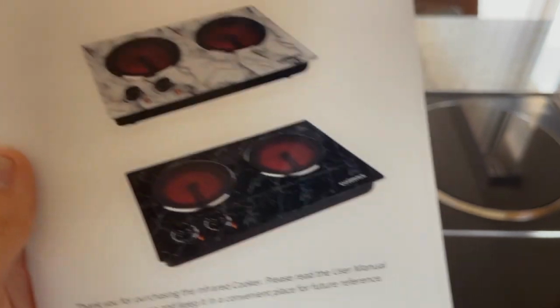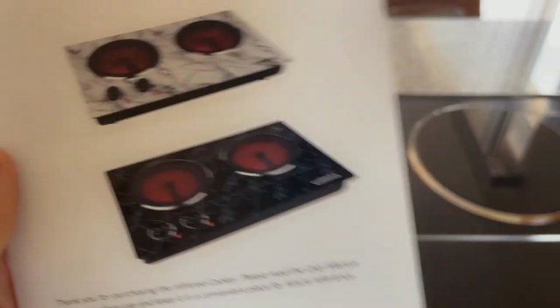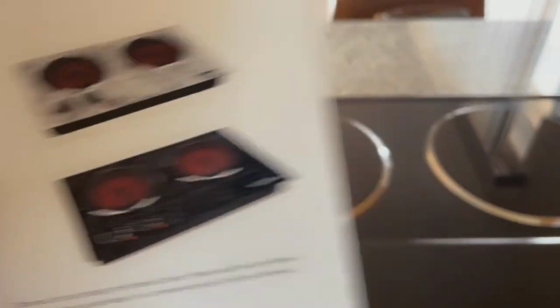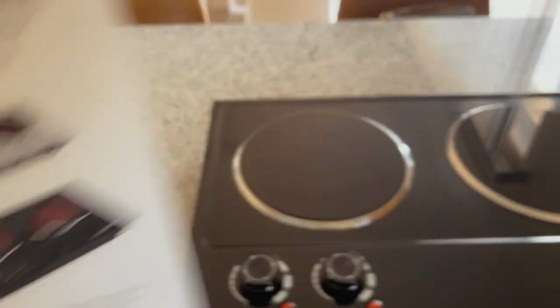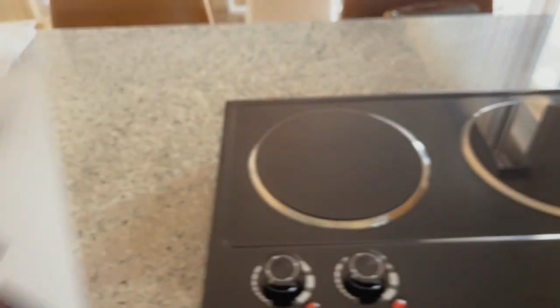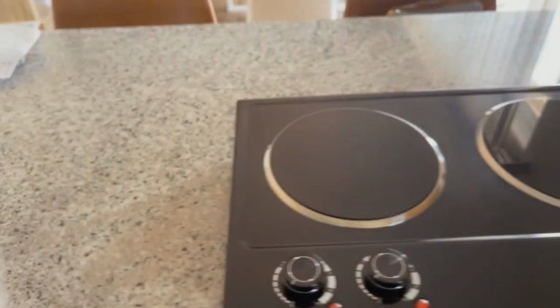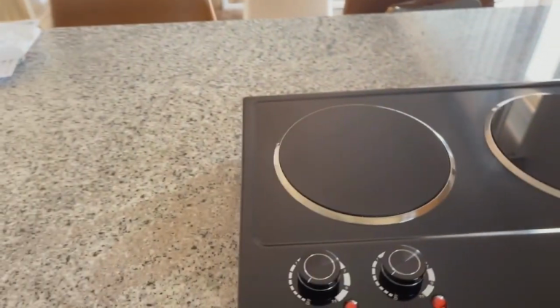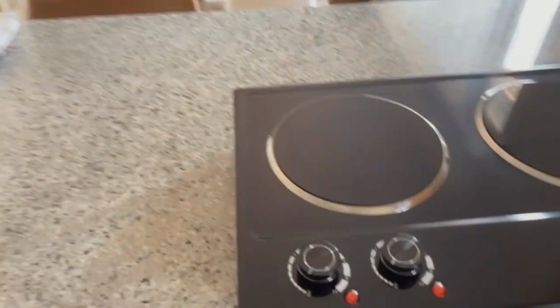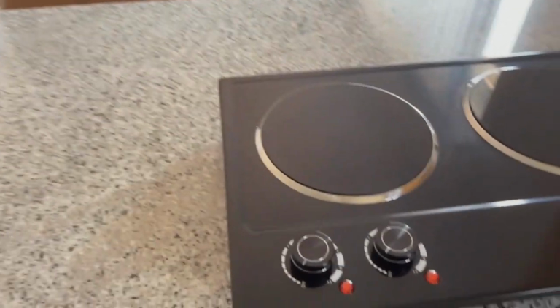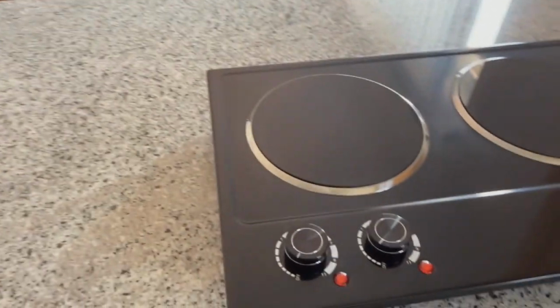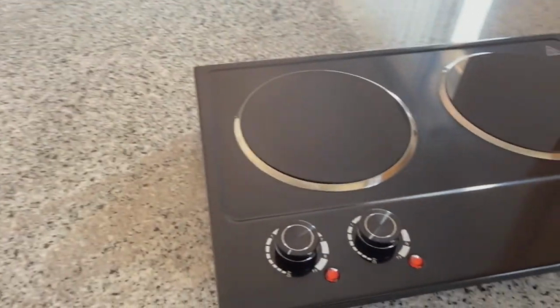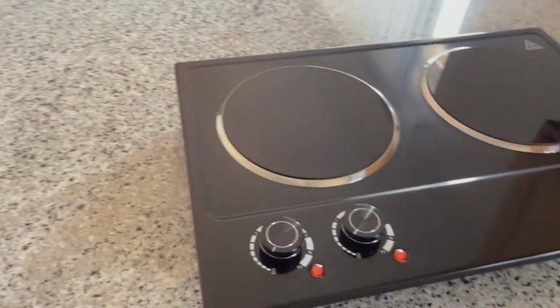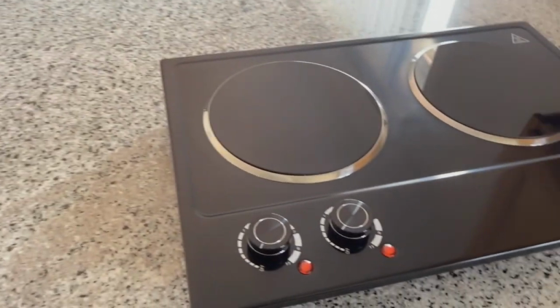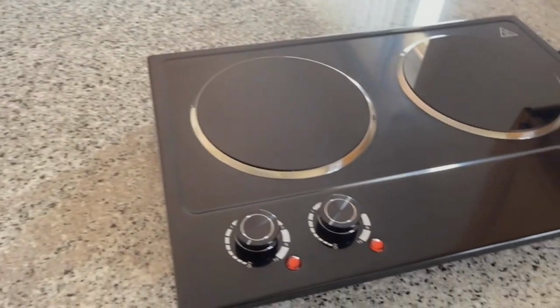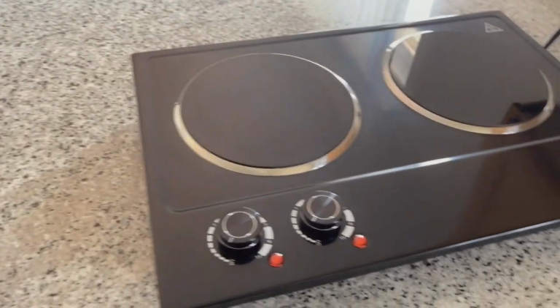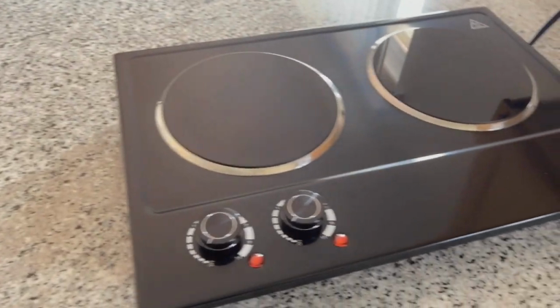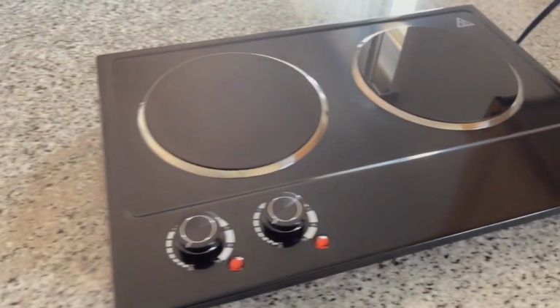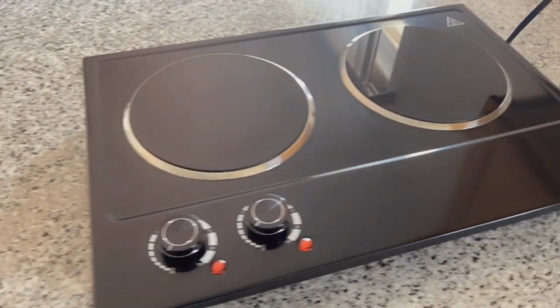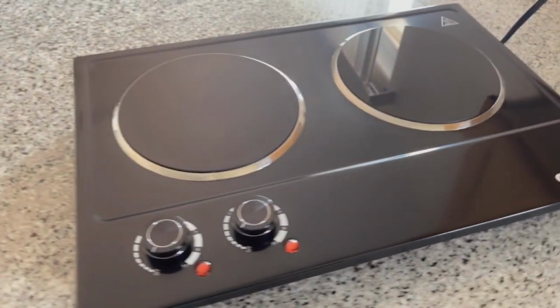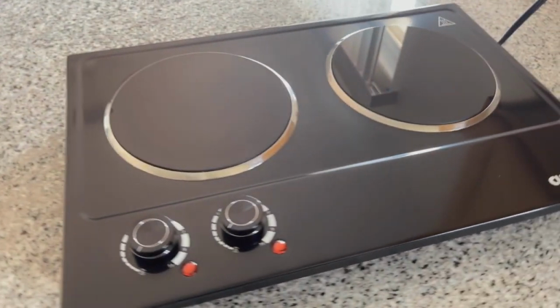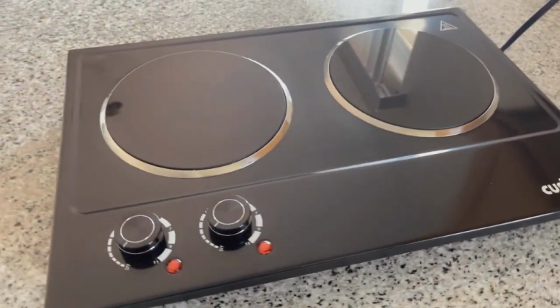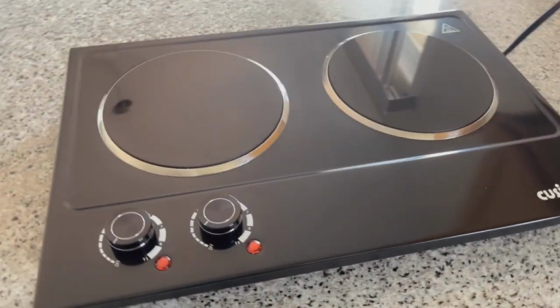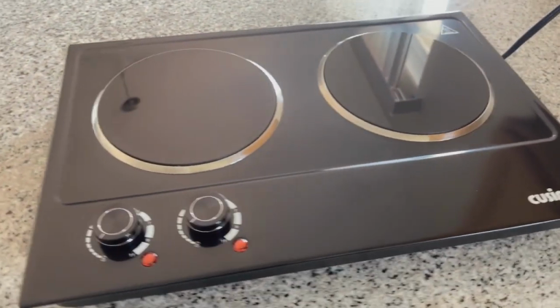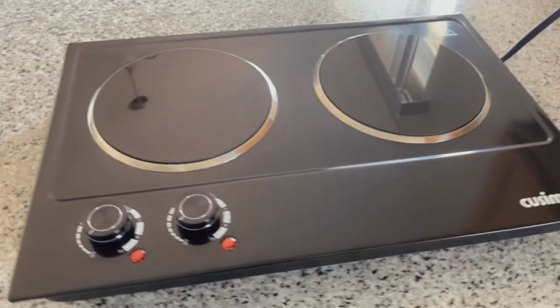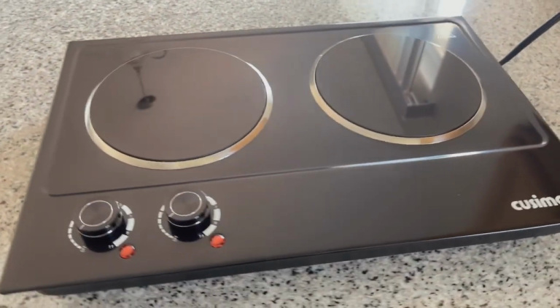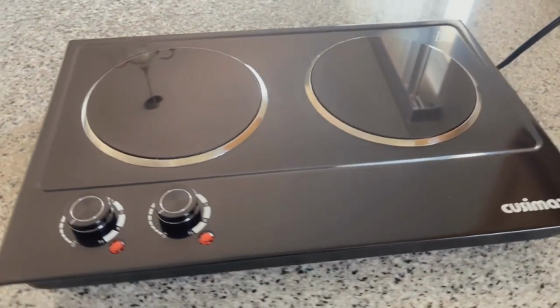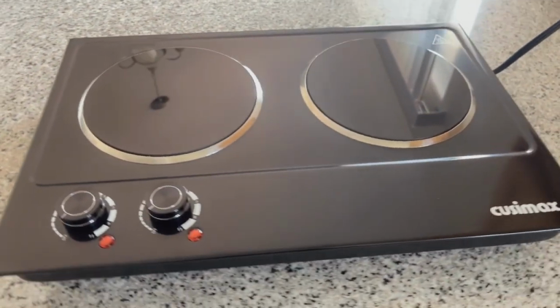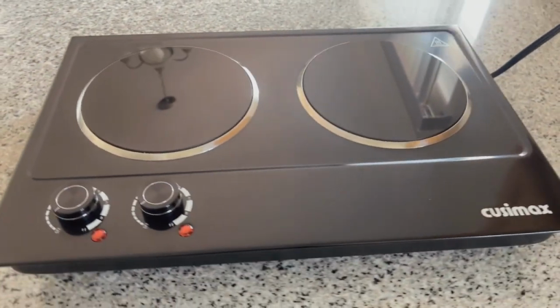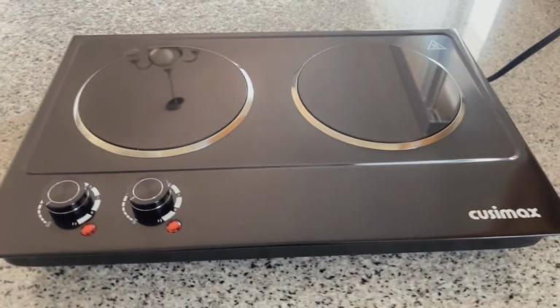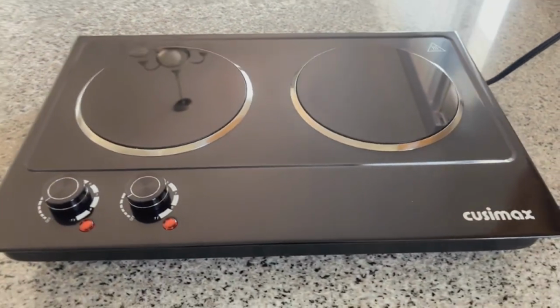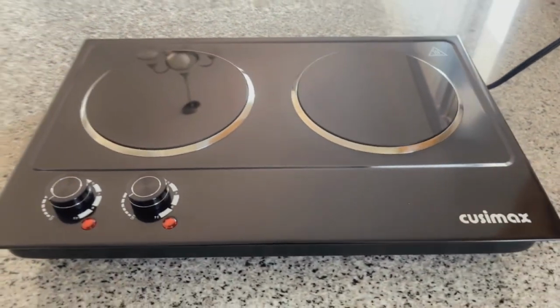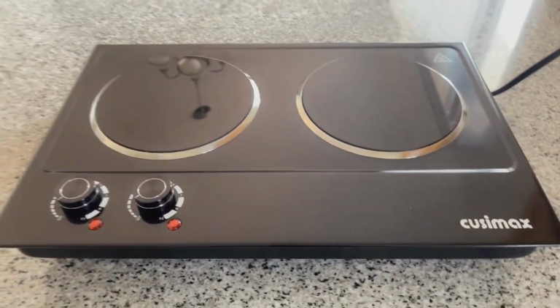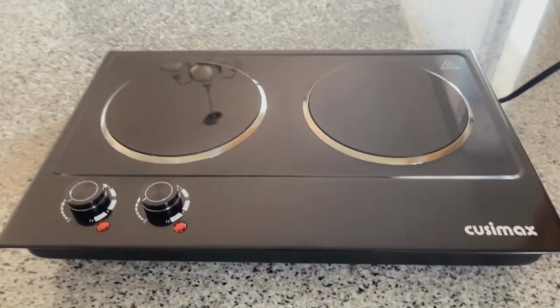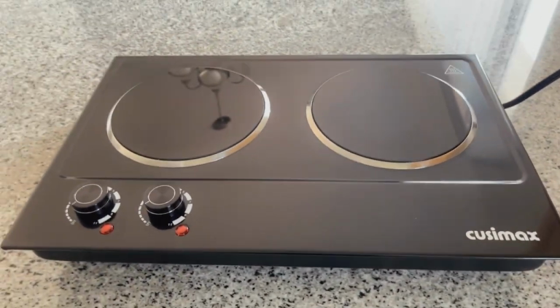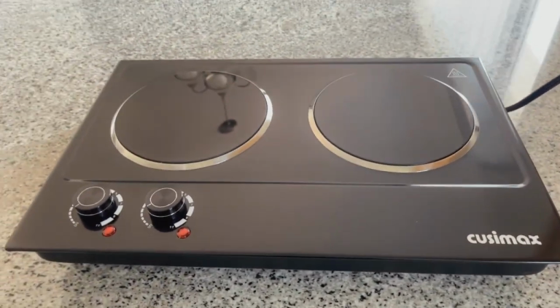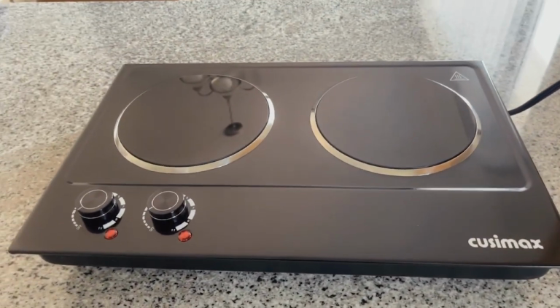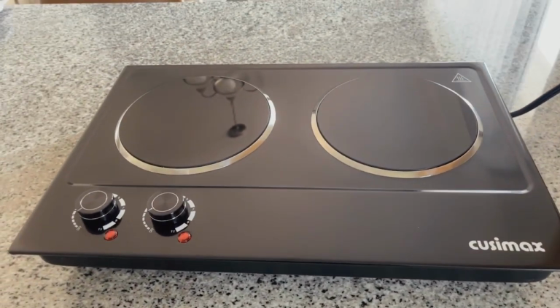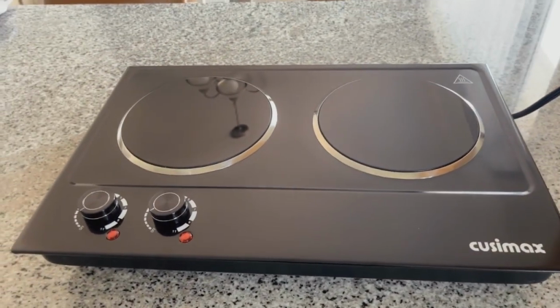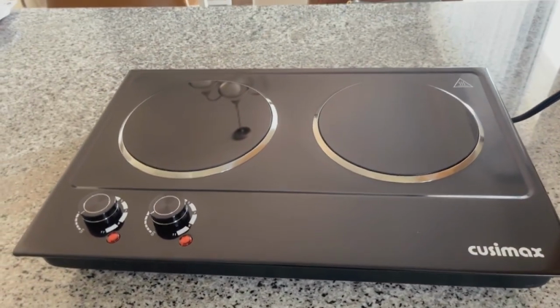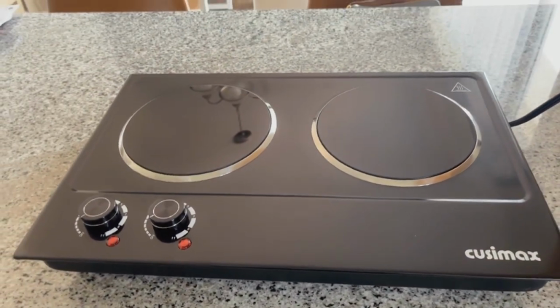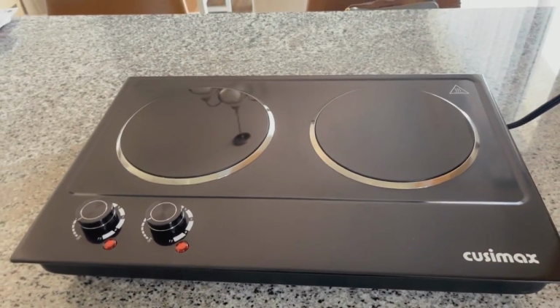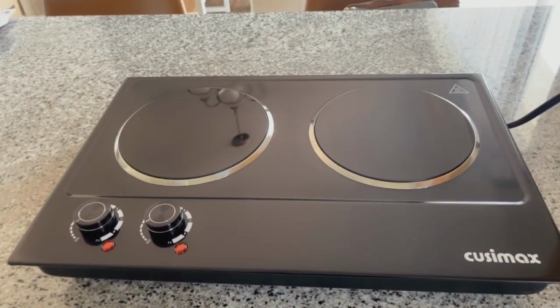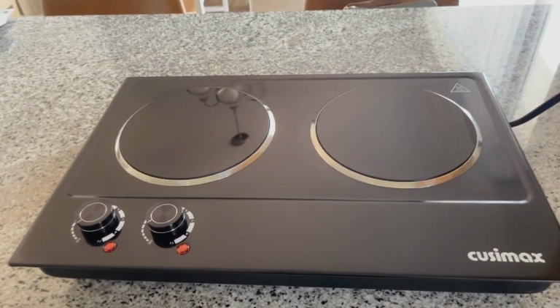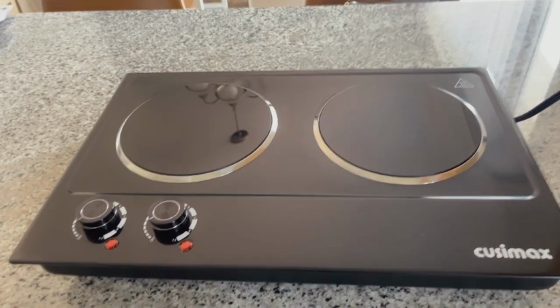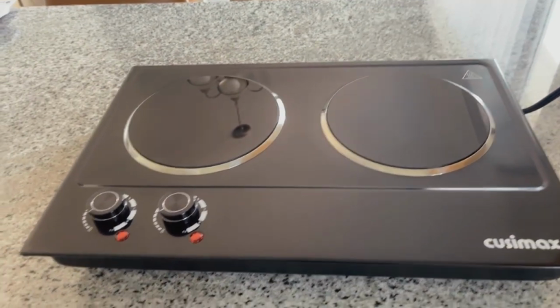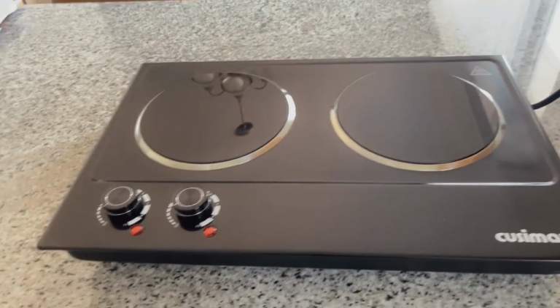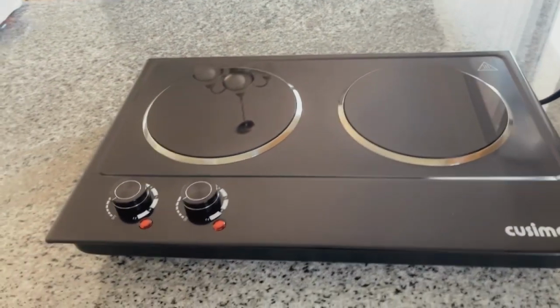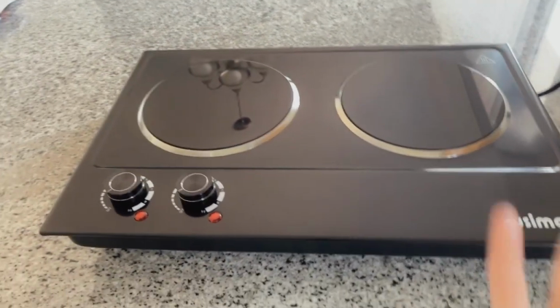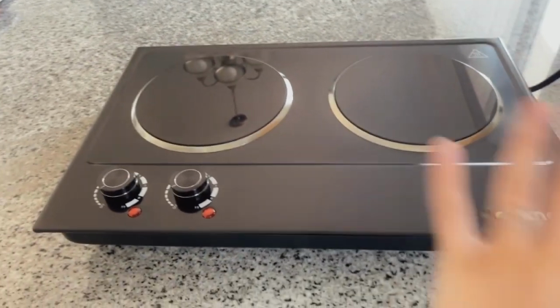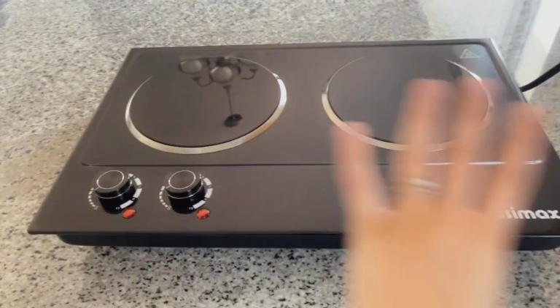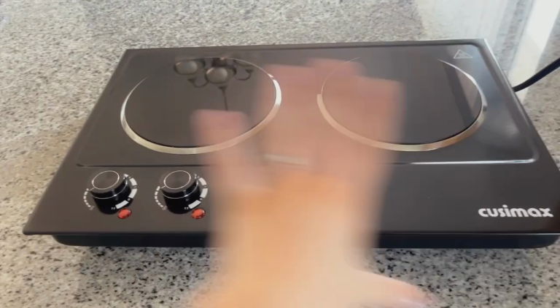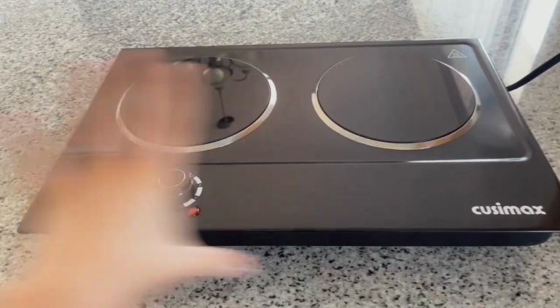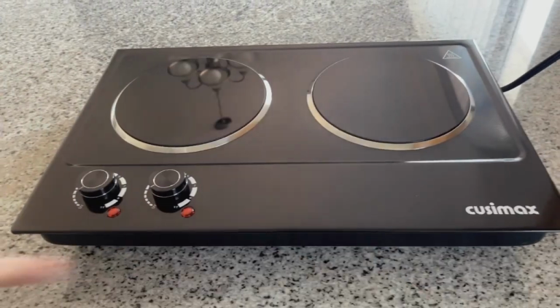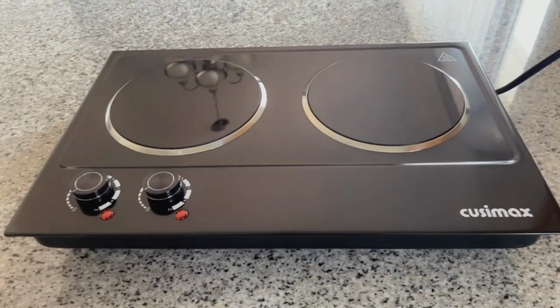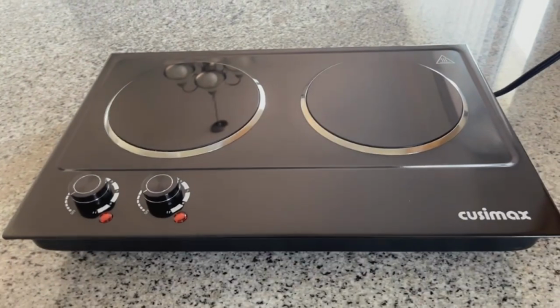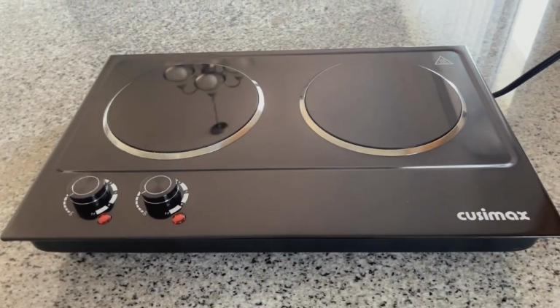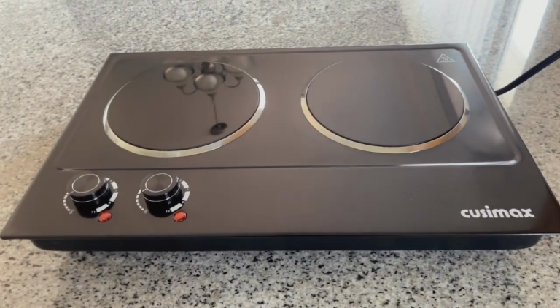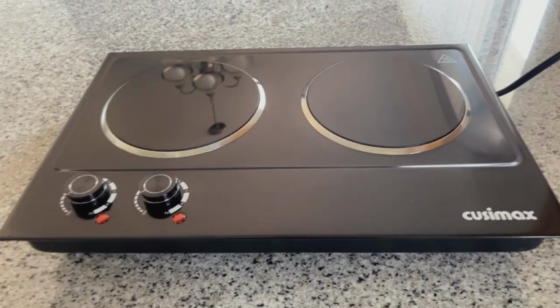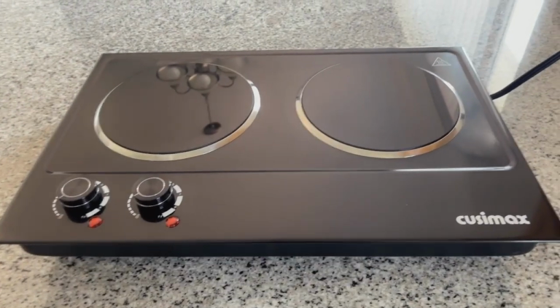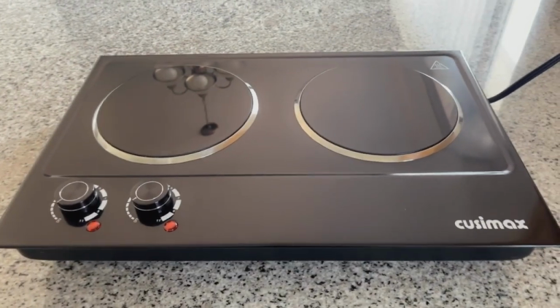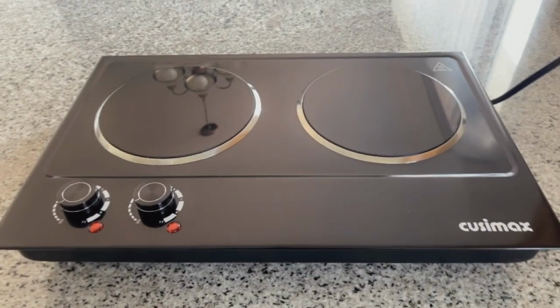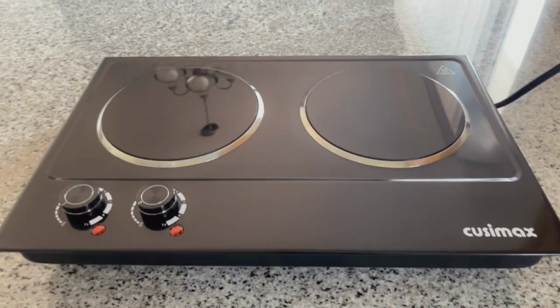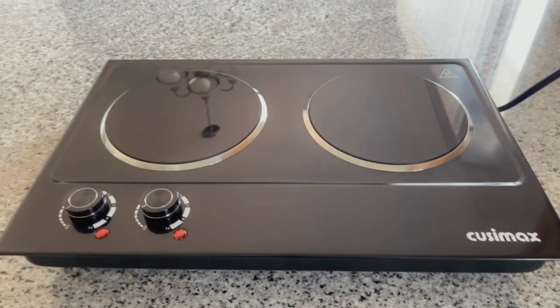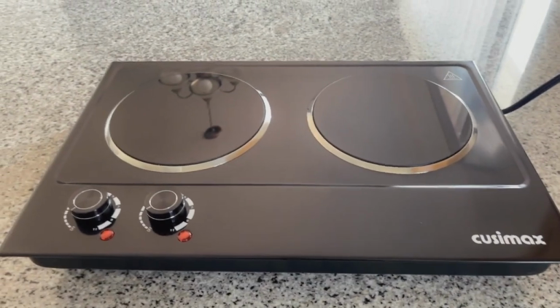This particular burner also comes in two designs which are like a marble, which are so adorable. I personally just wanted the black because it matches perfectly with our kitchen — just look at how clean and sleek it looks.